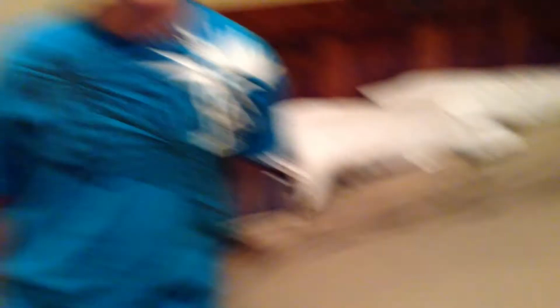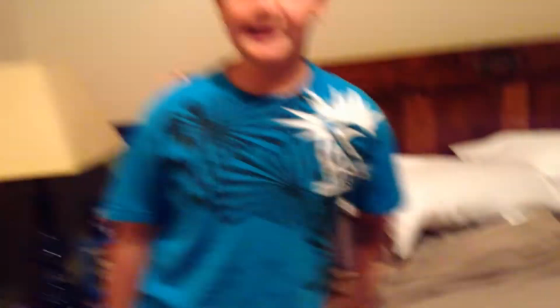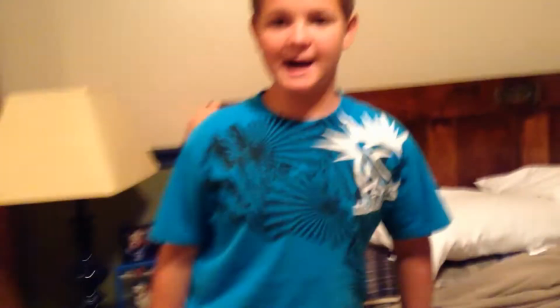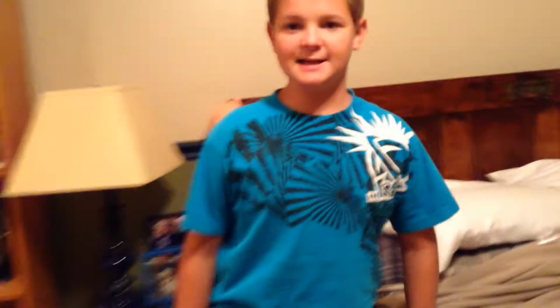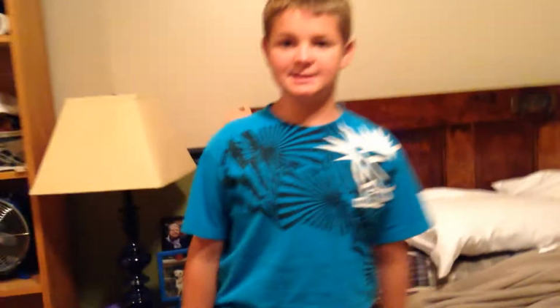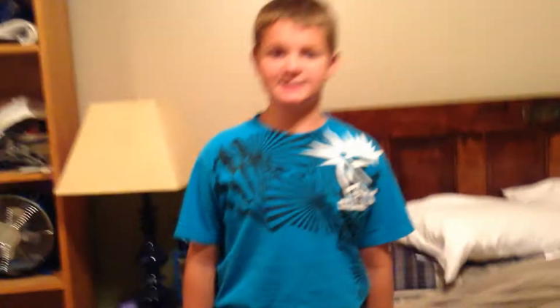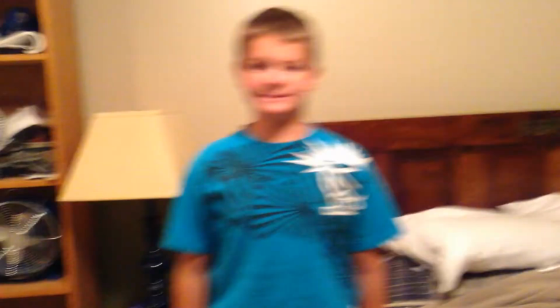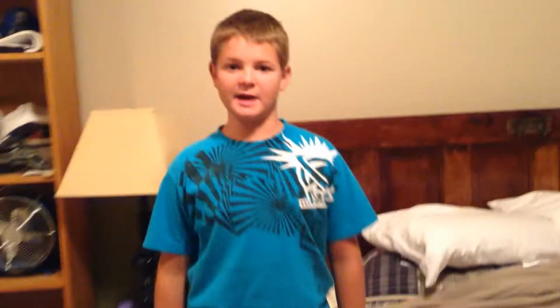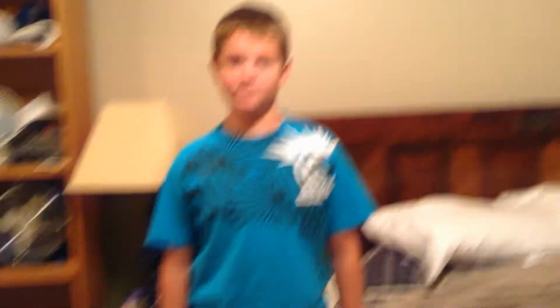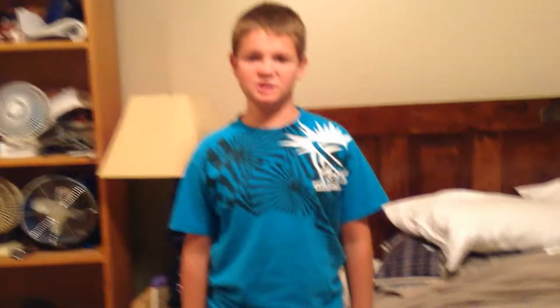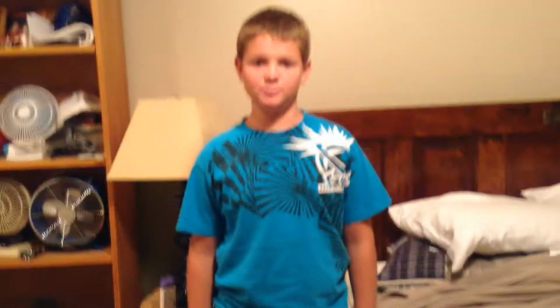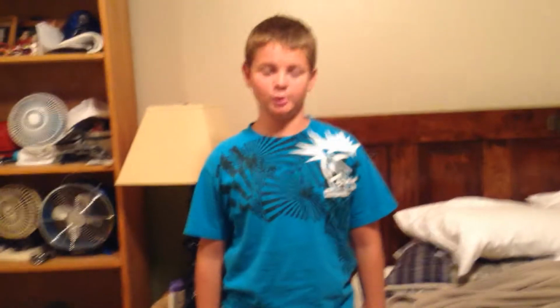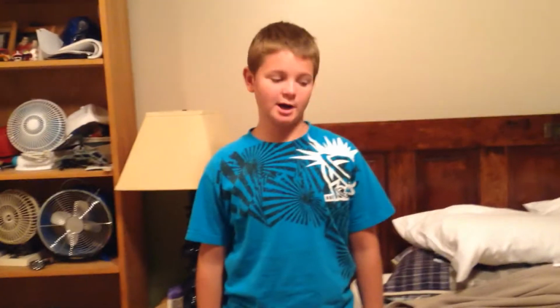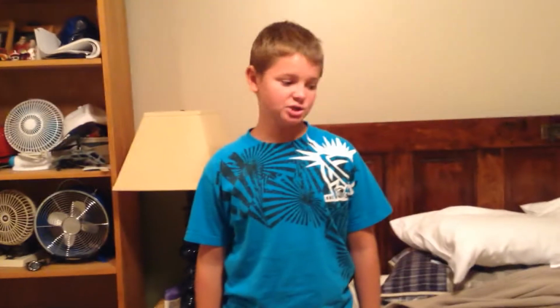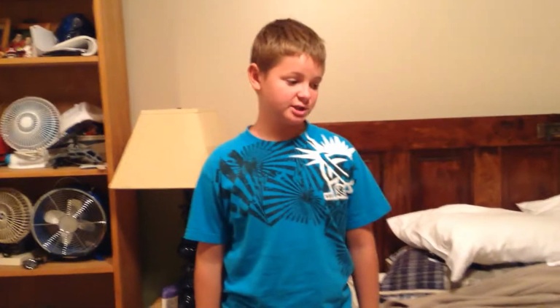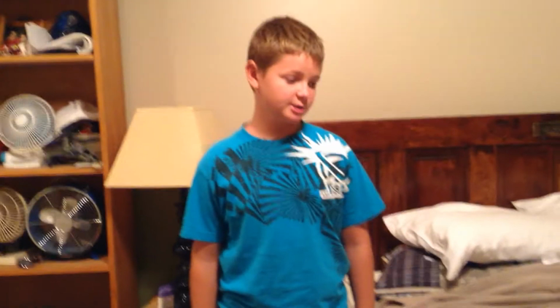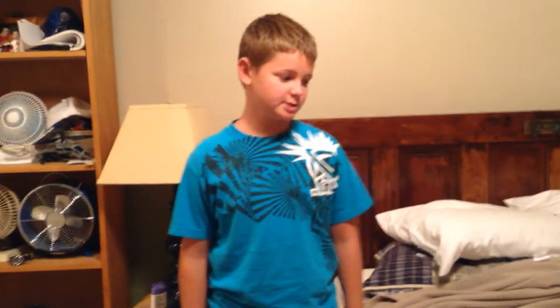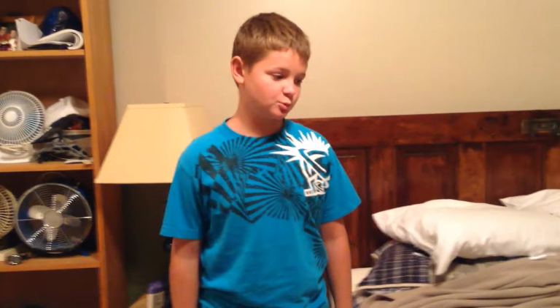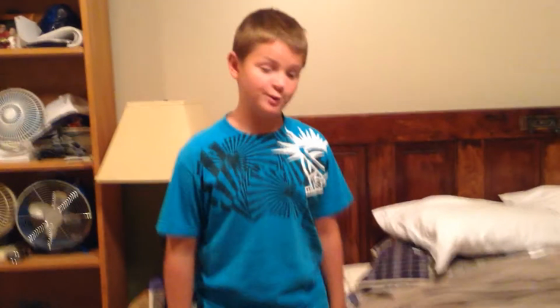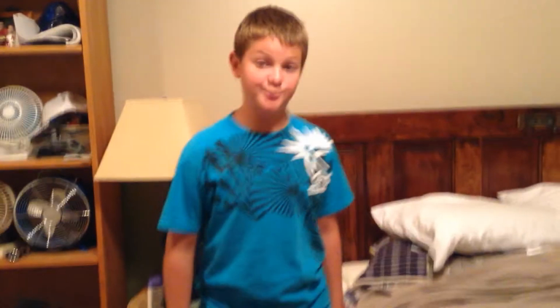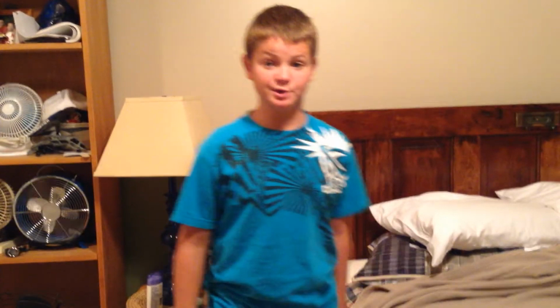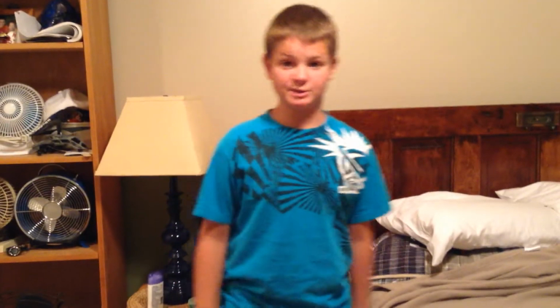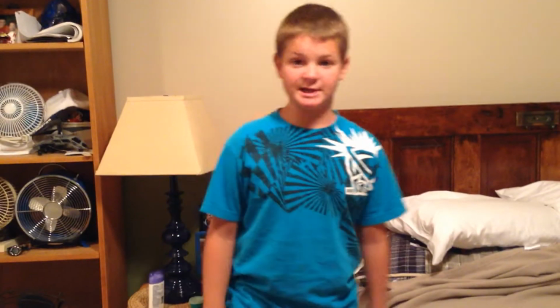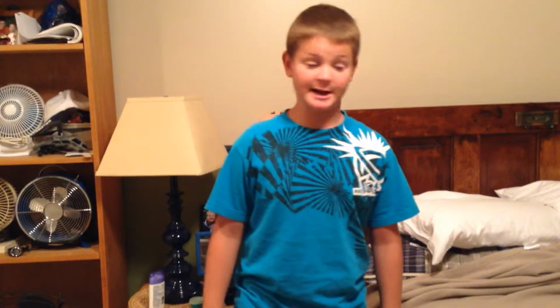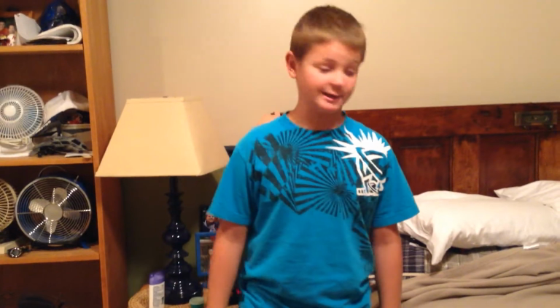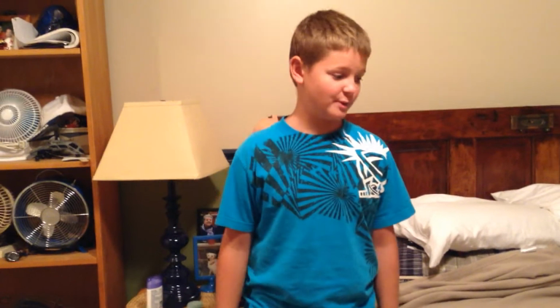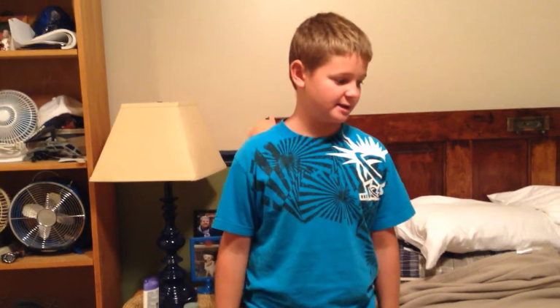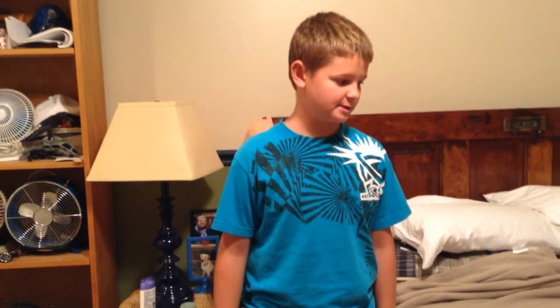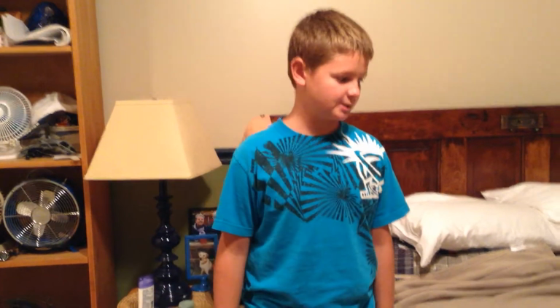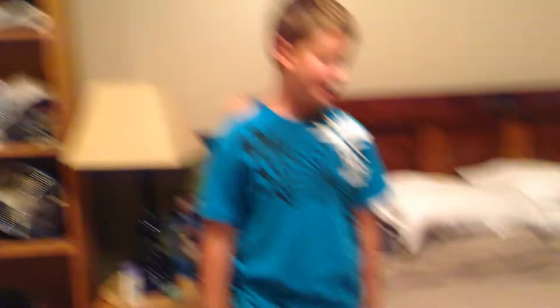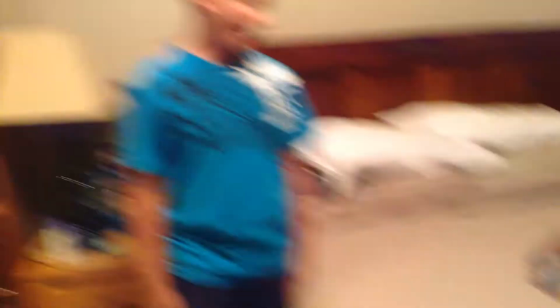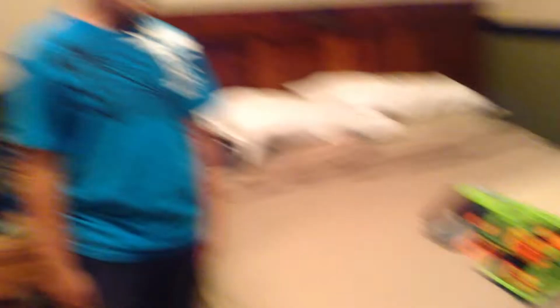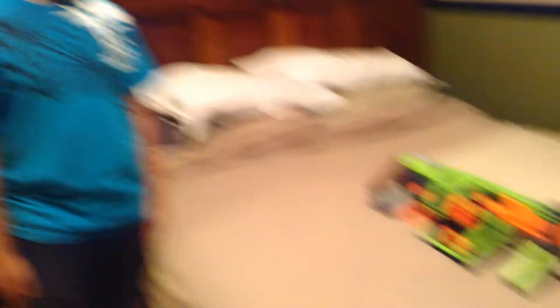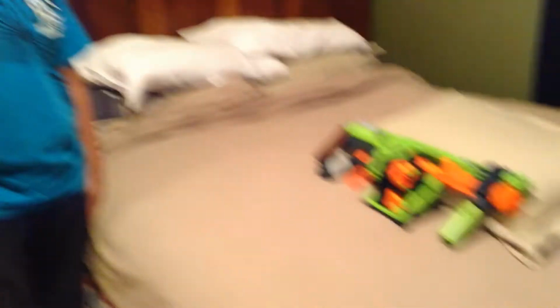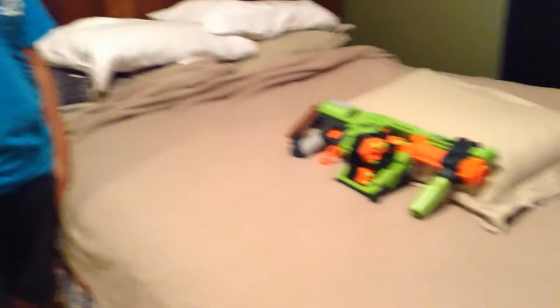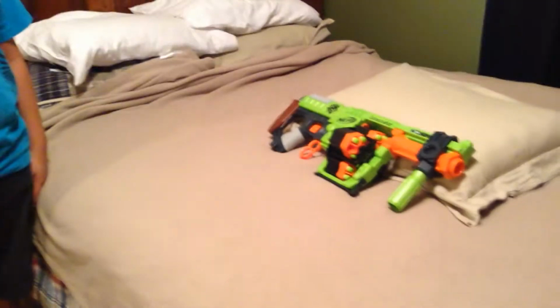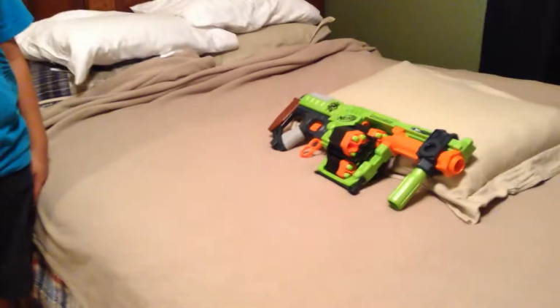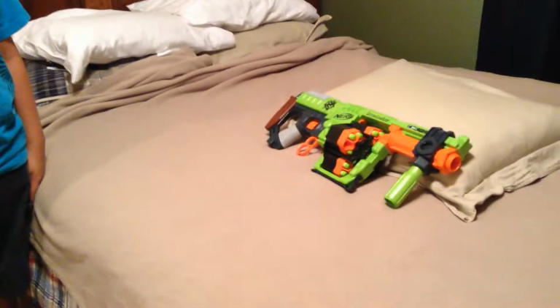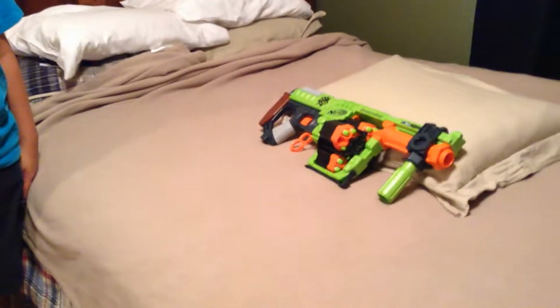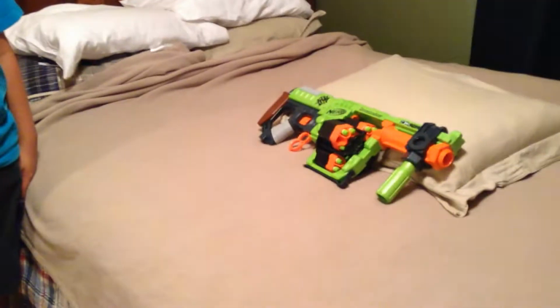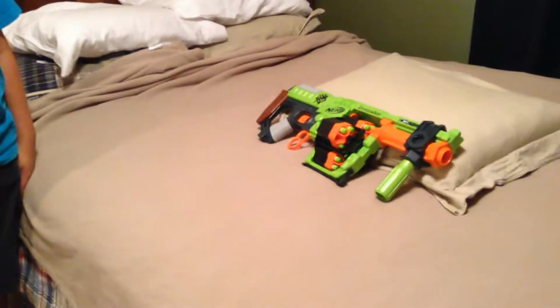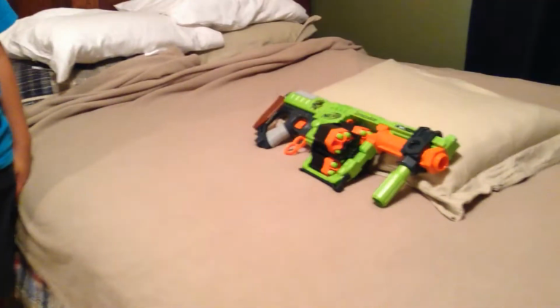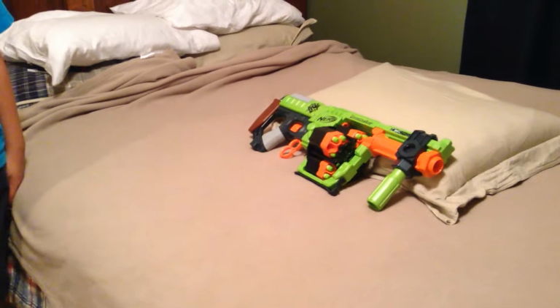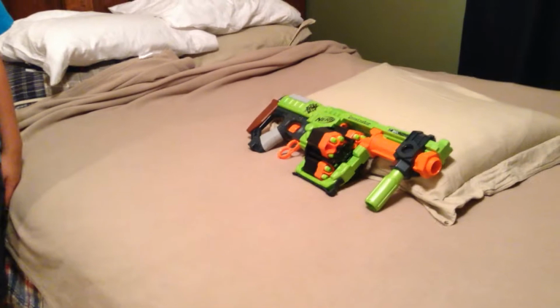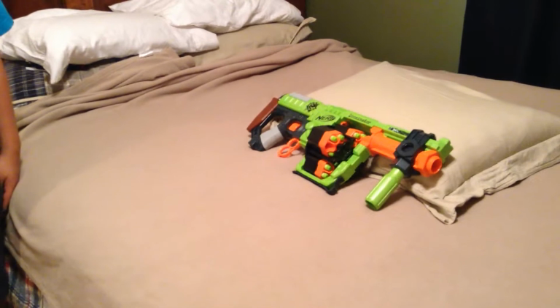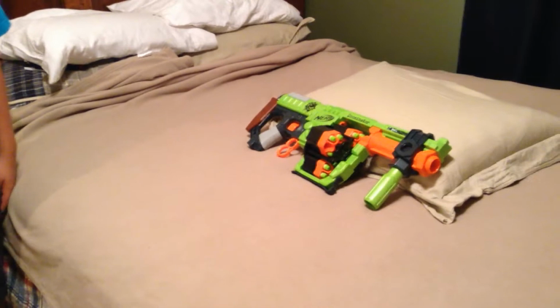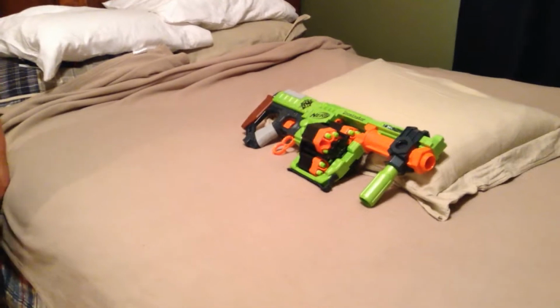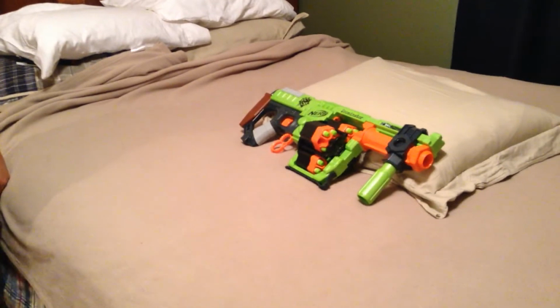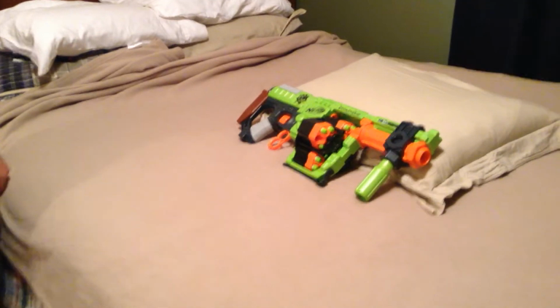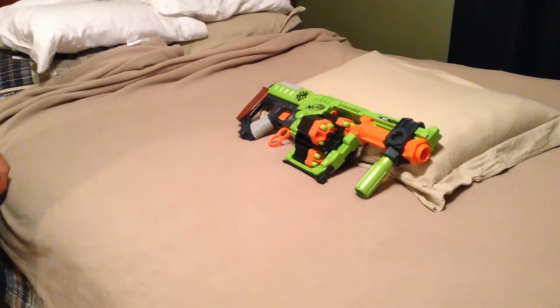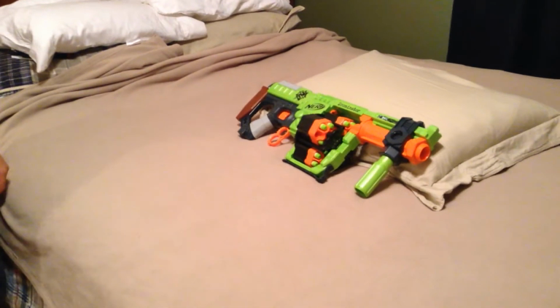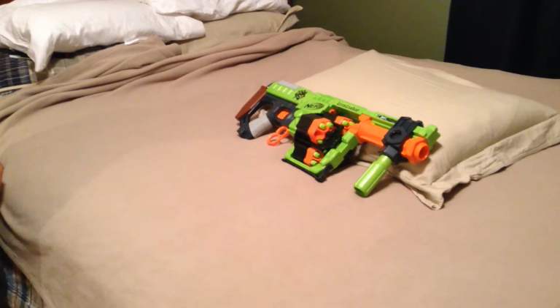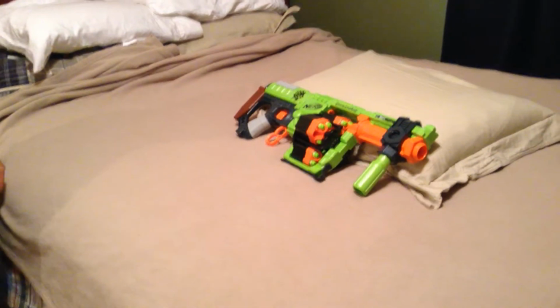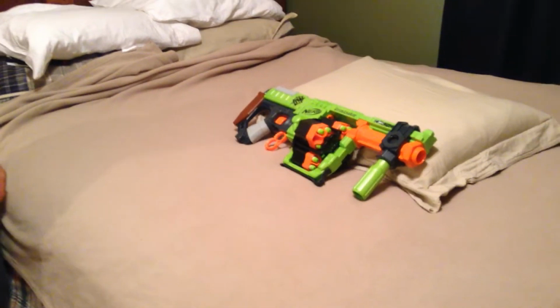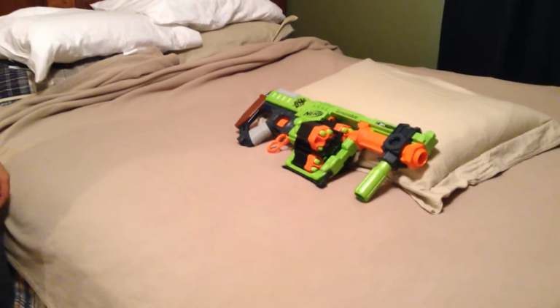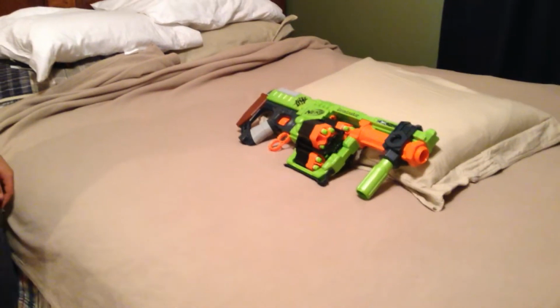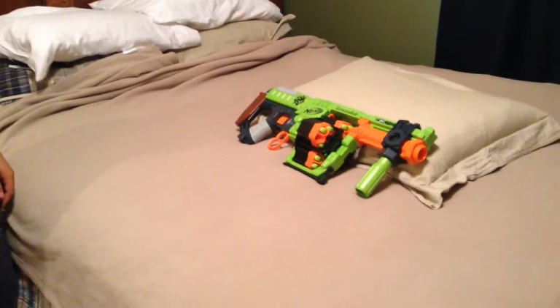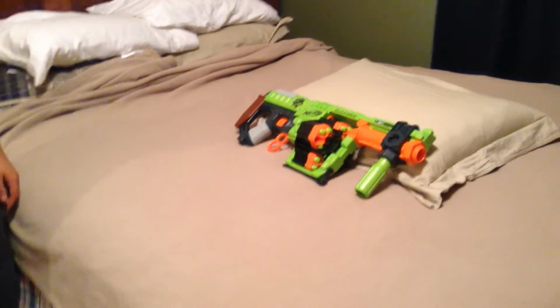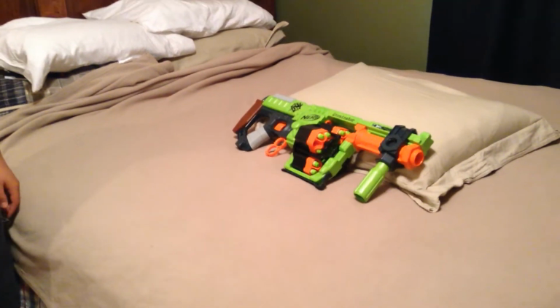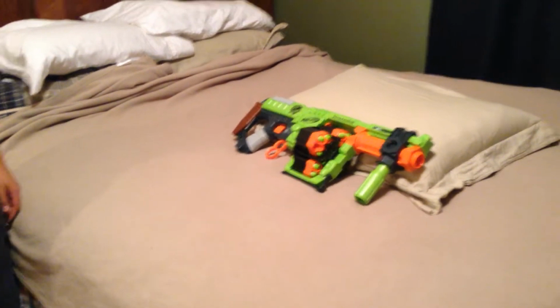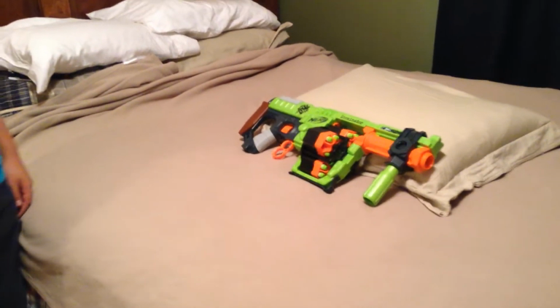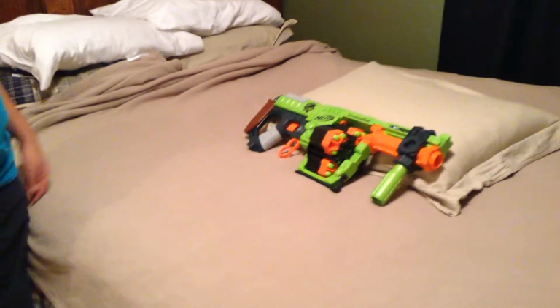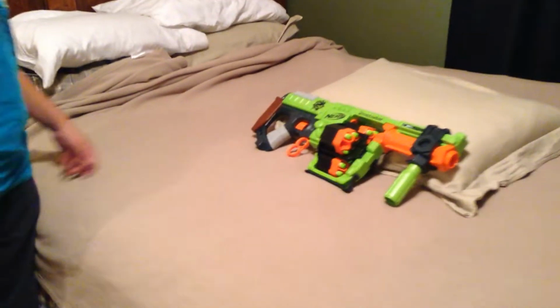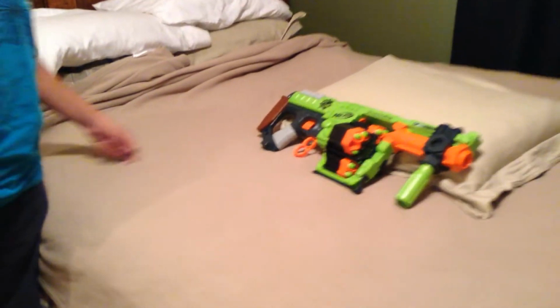Hey guys, this is MC Productions with Zack and Mason, and we're doing a review of the Nerf Zombie Strike Doominator.